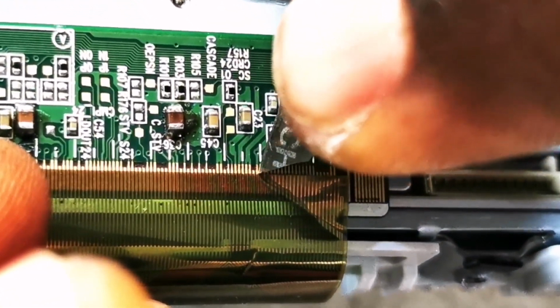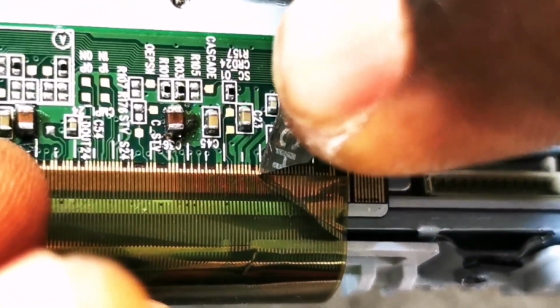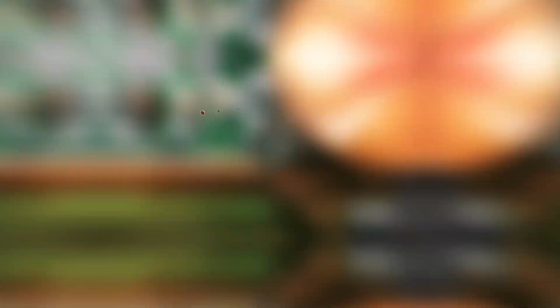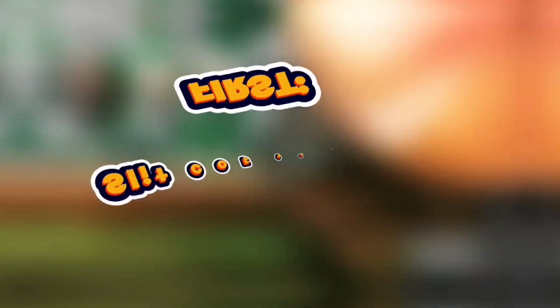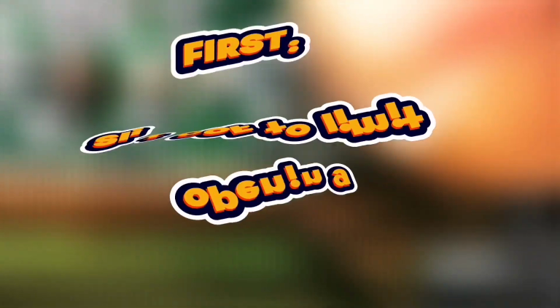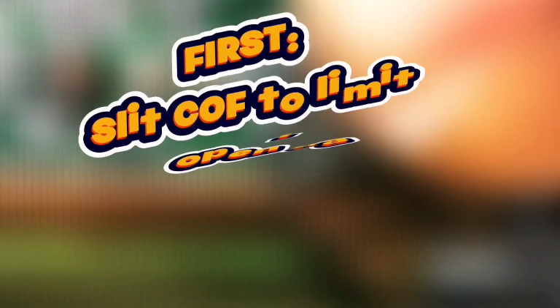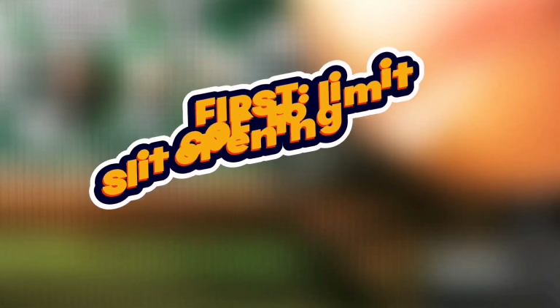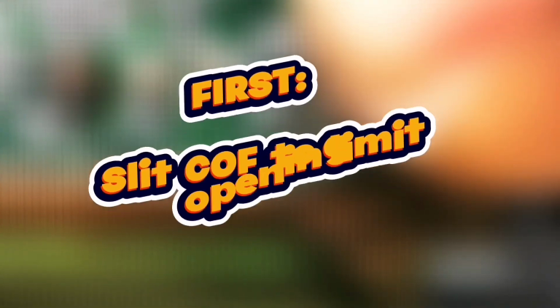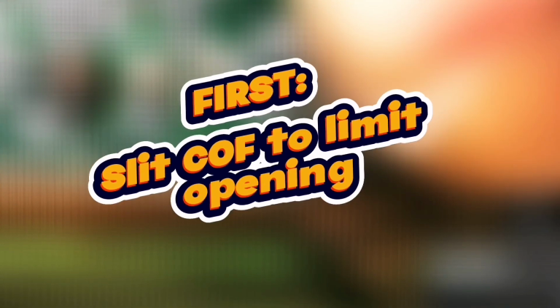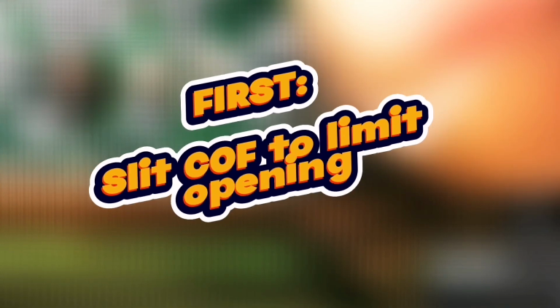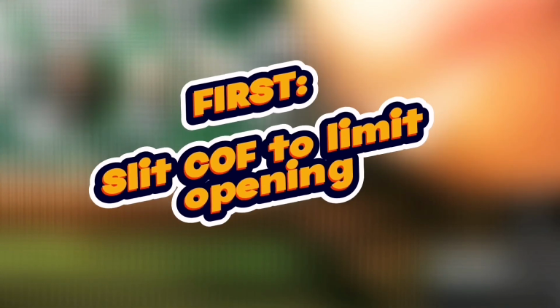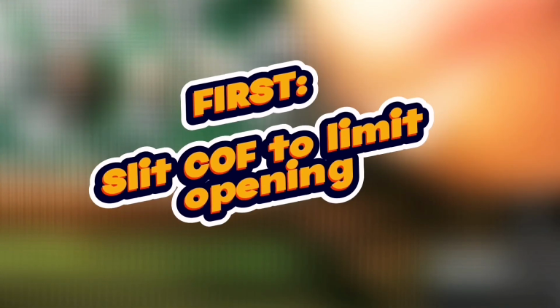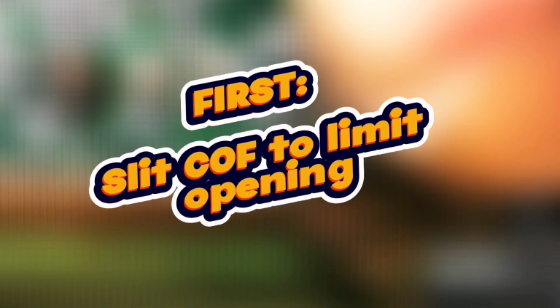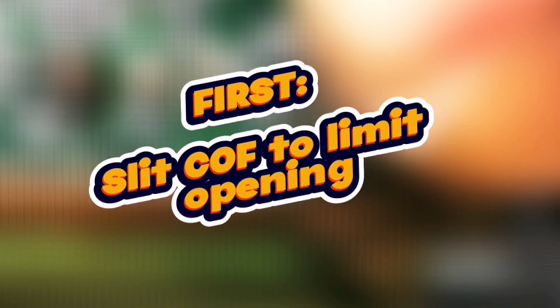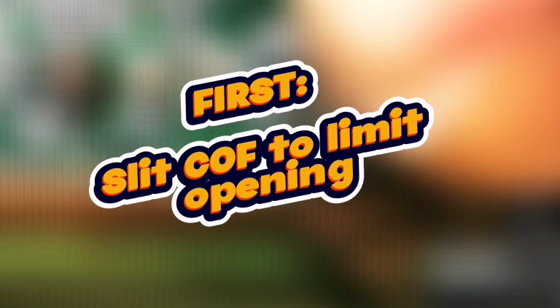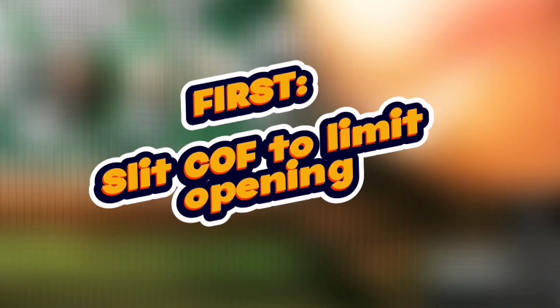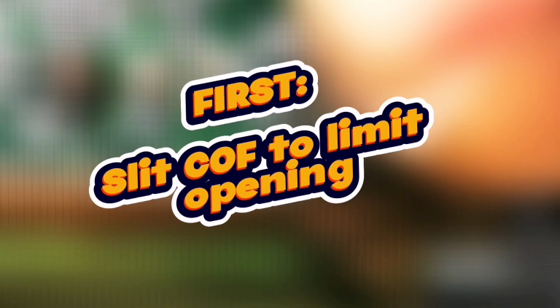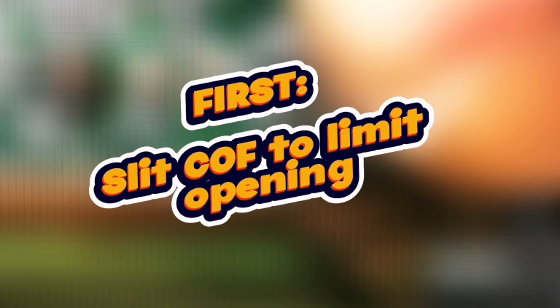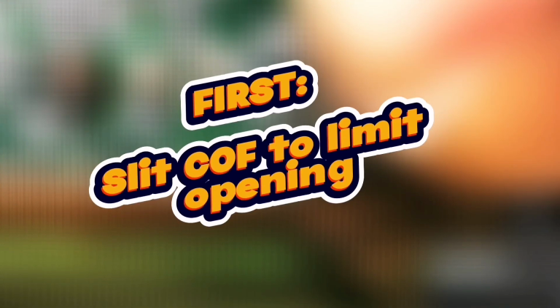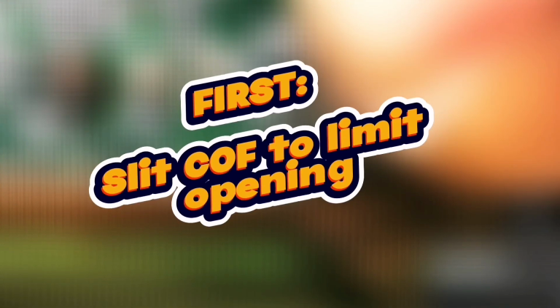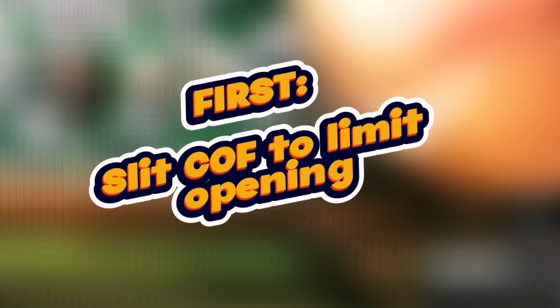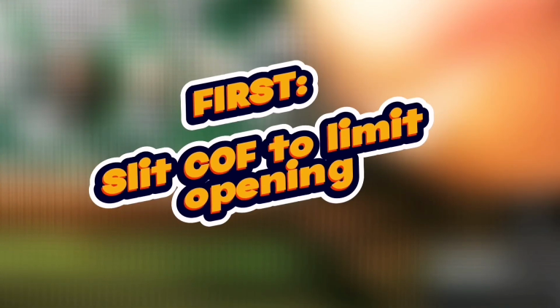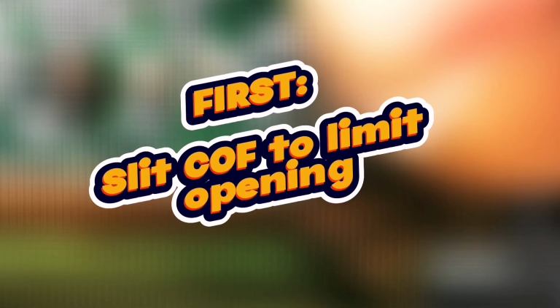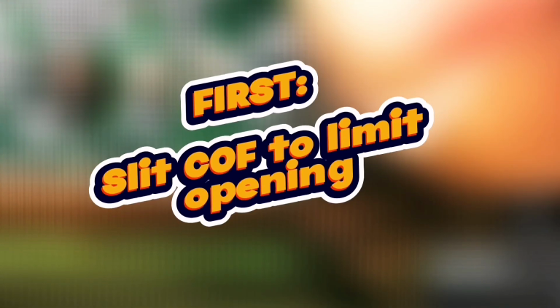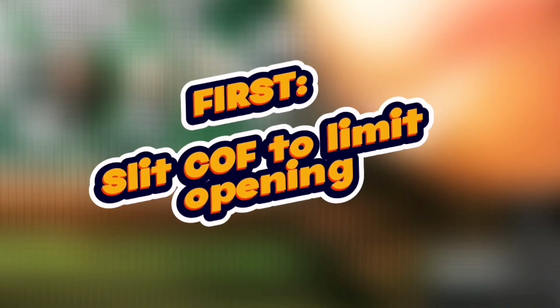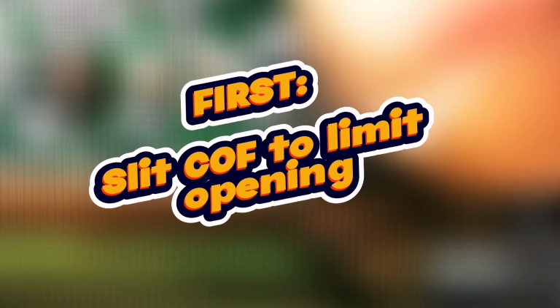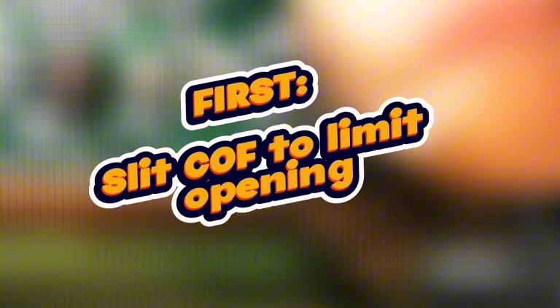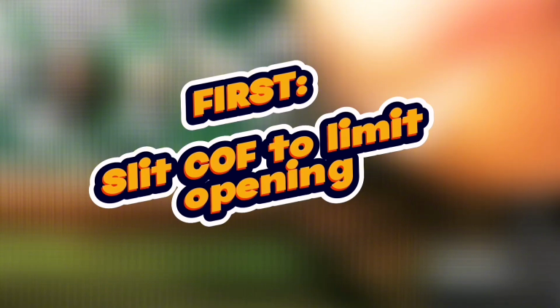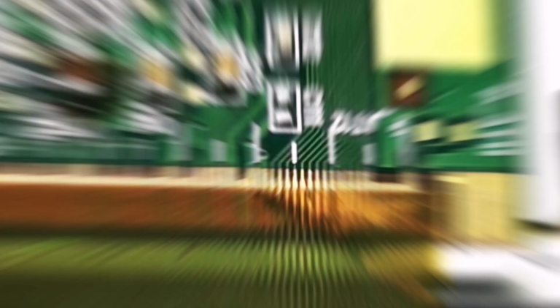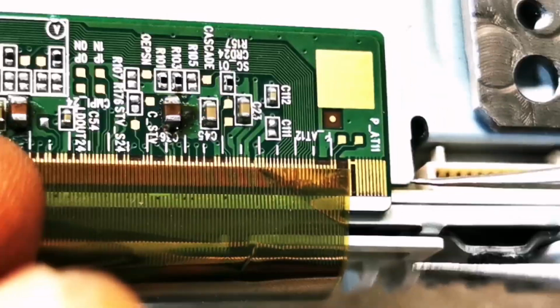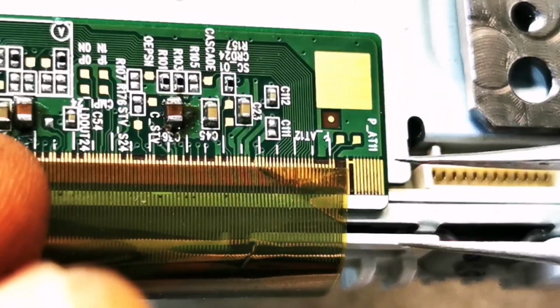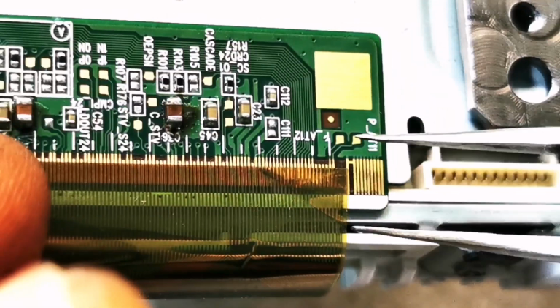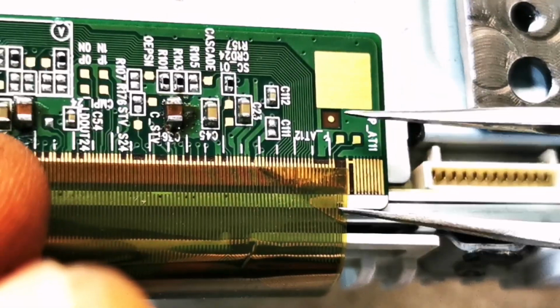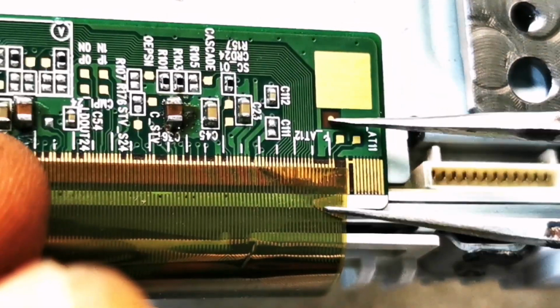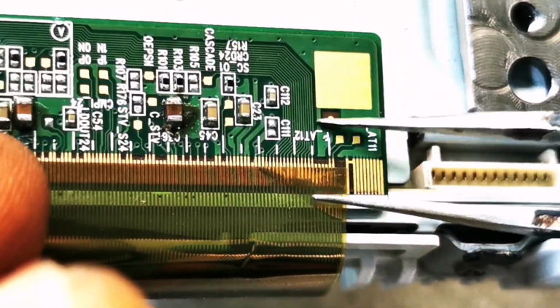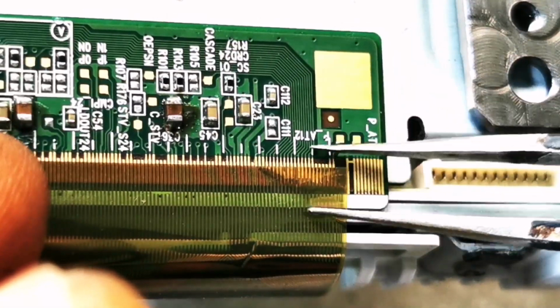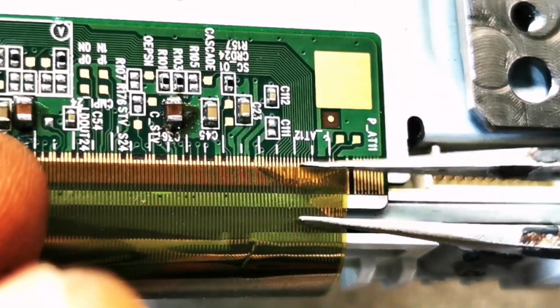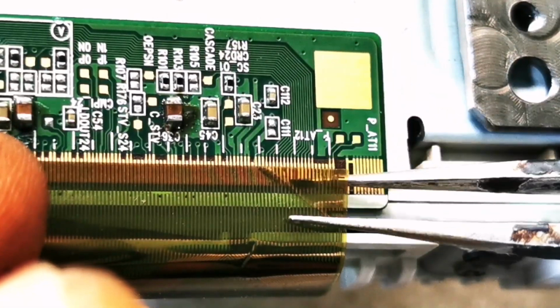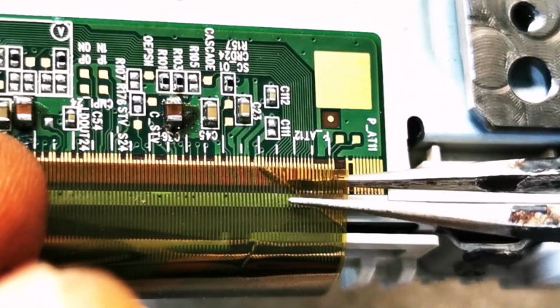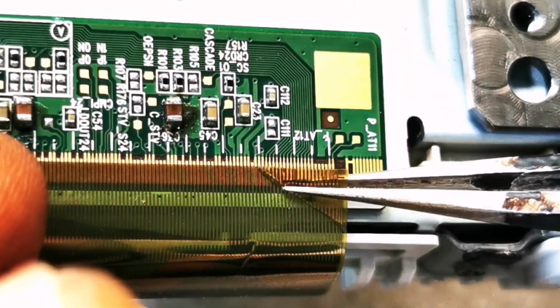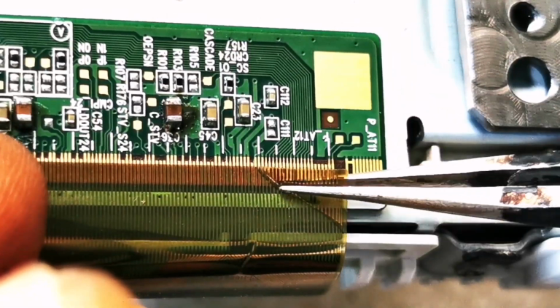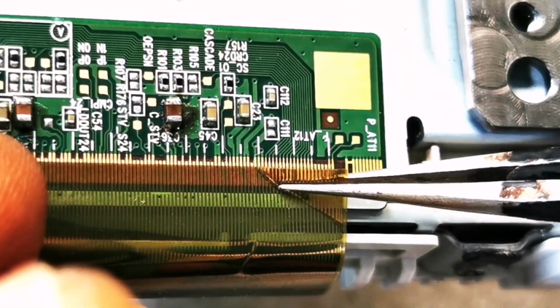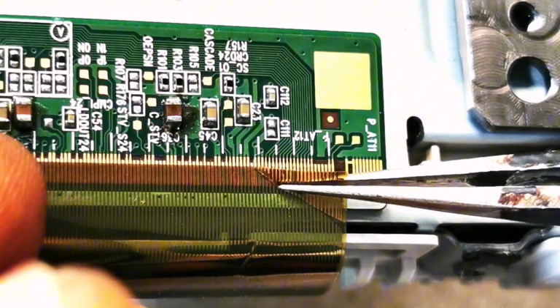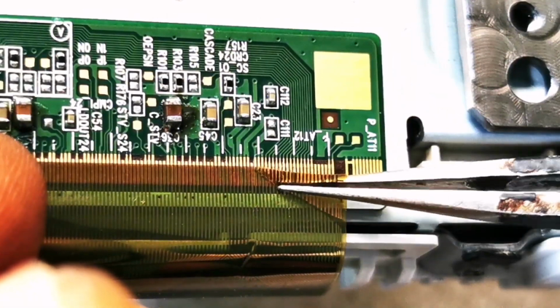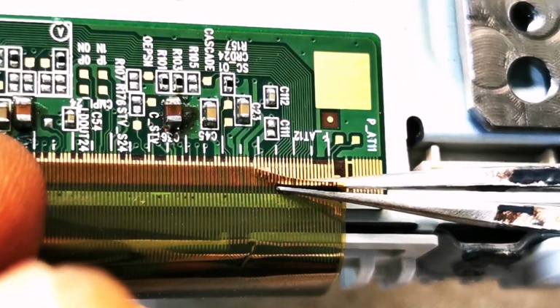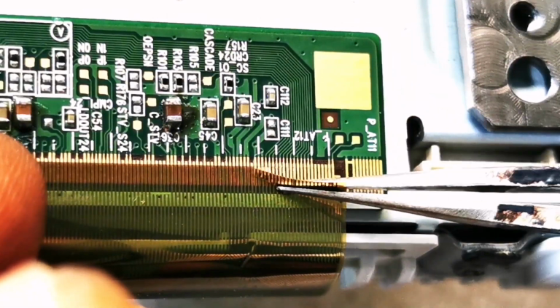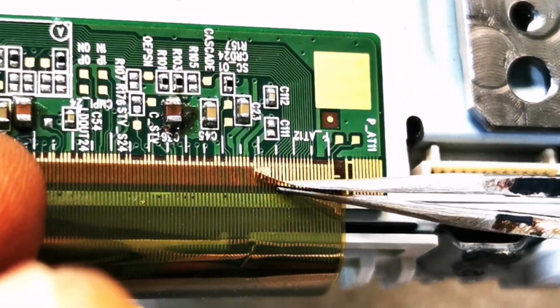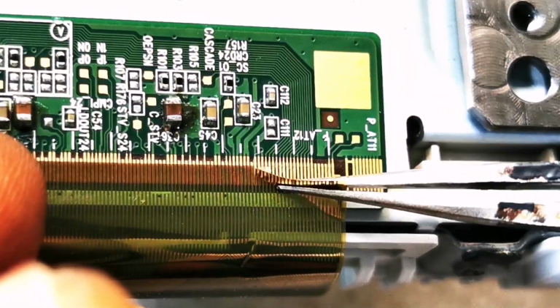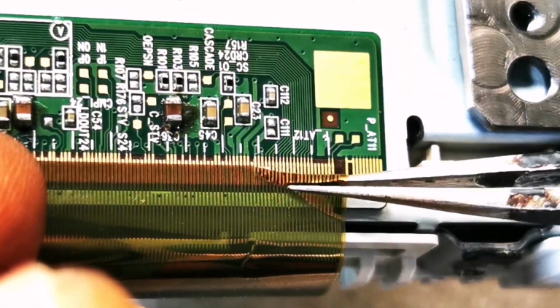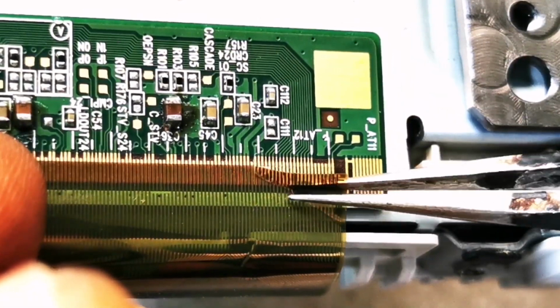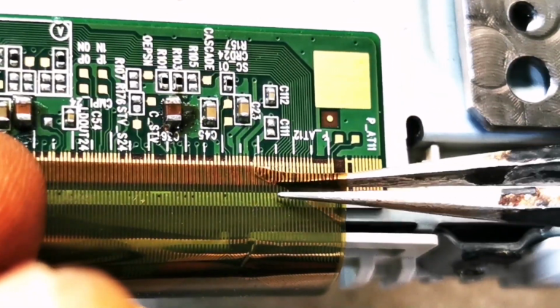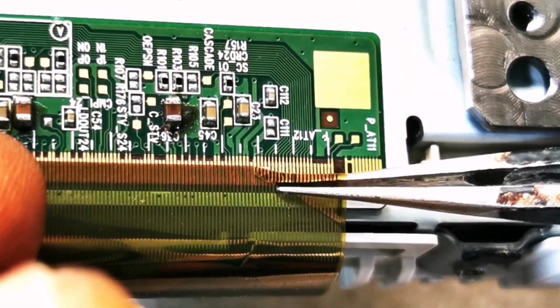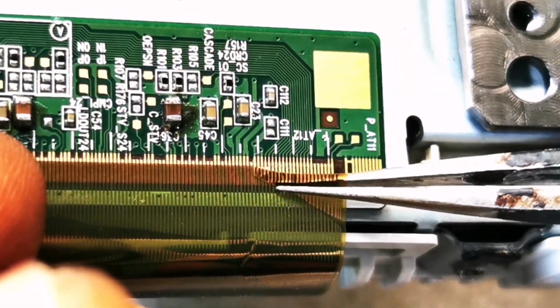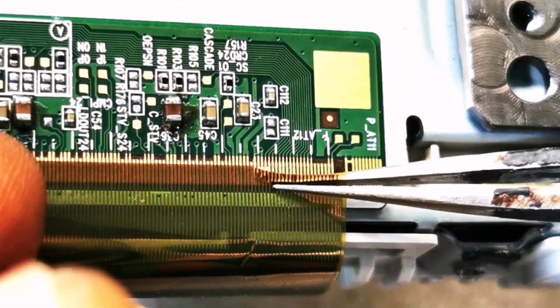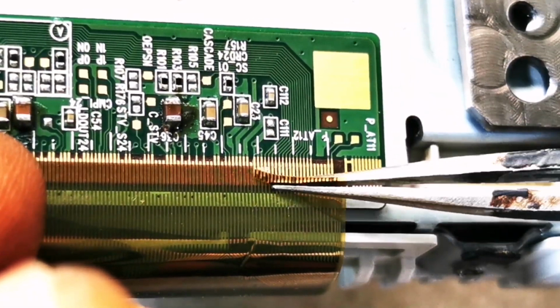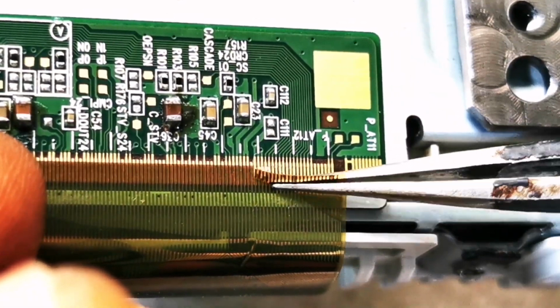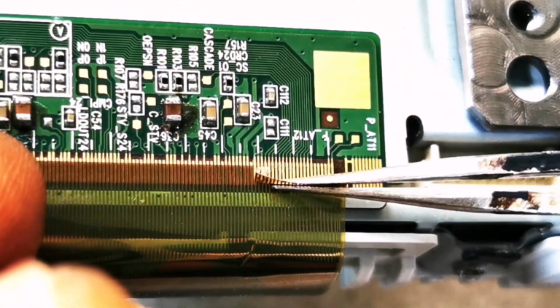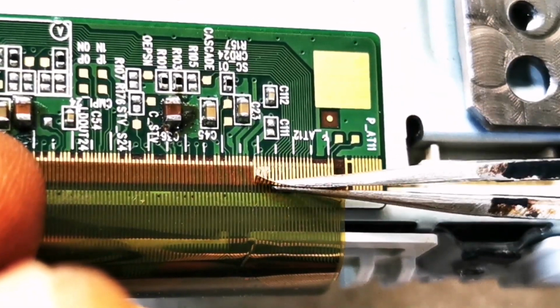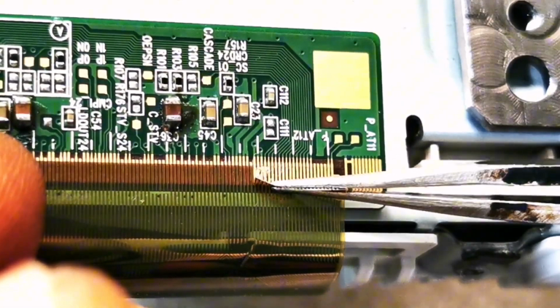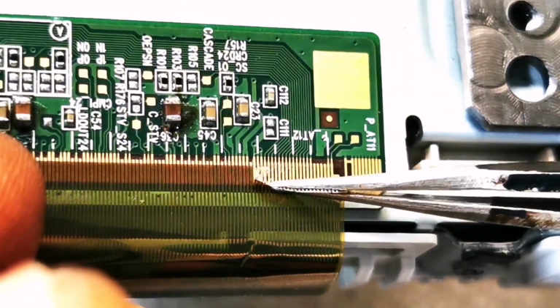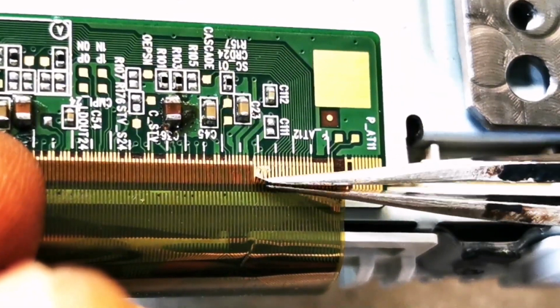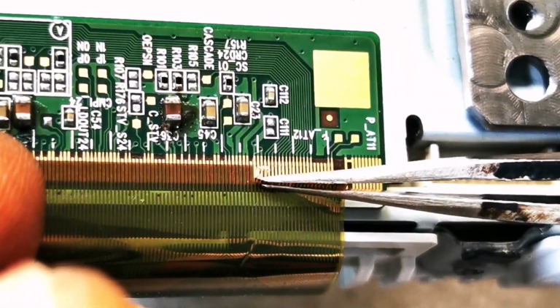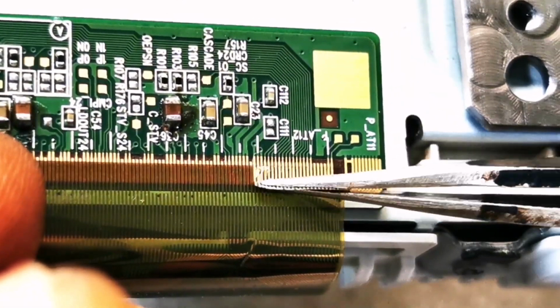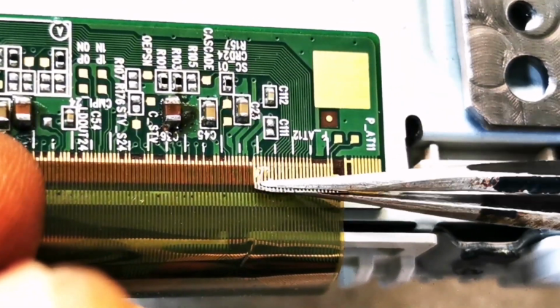Step one: slit the COF just before the last pin that's separated from the PCB, so that the separation doesn't go beyond that point.